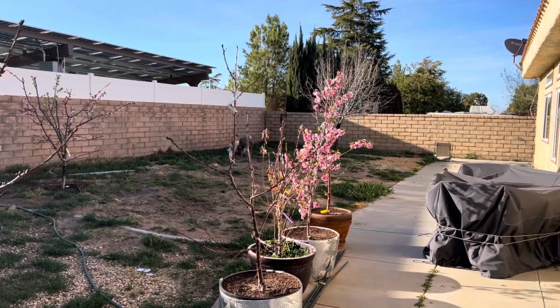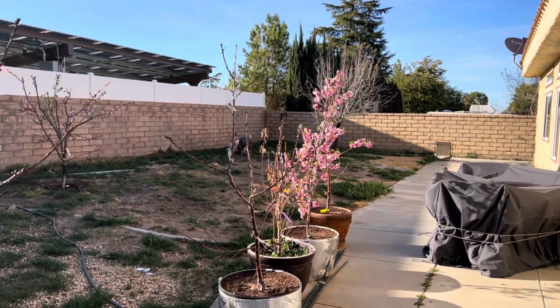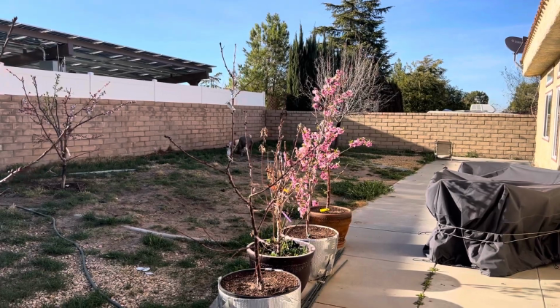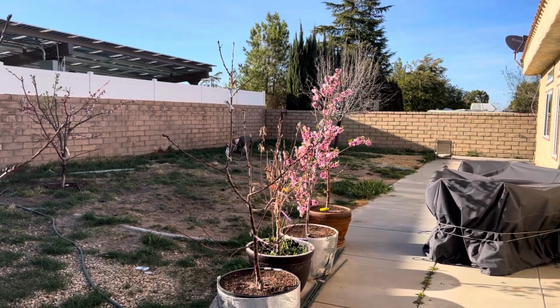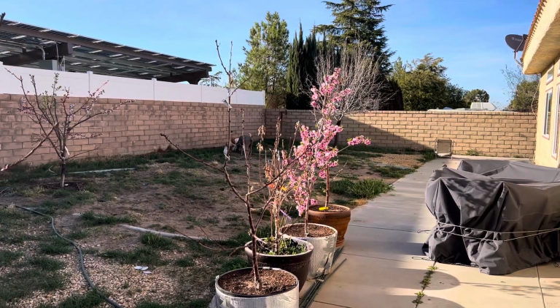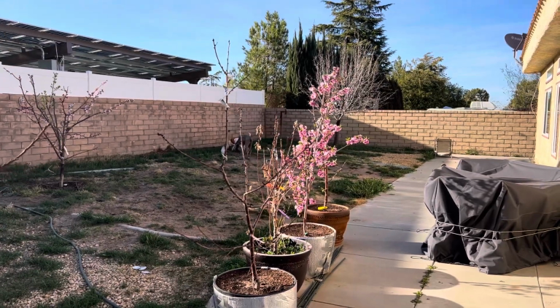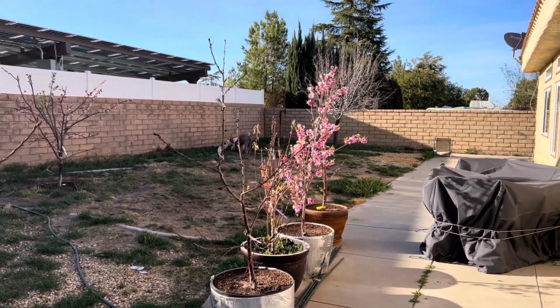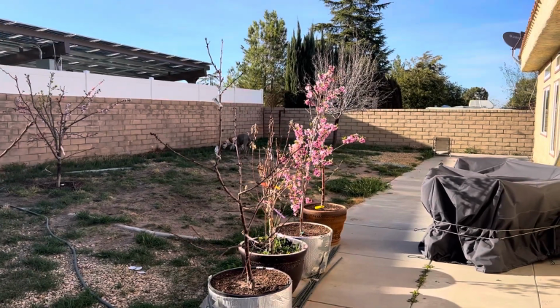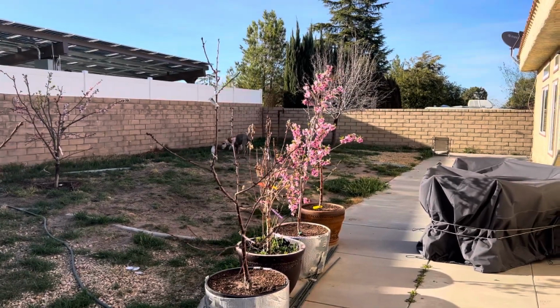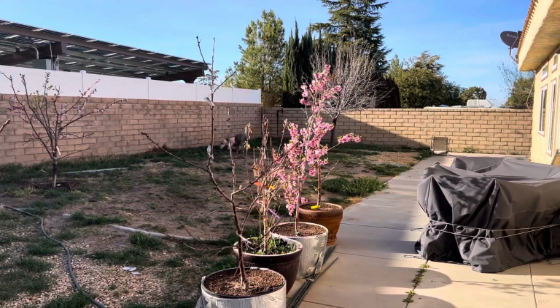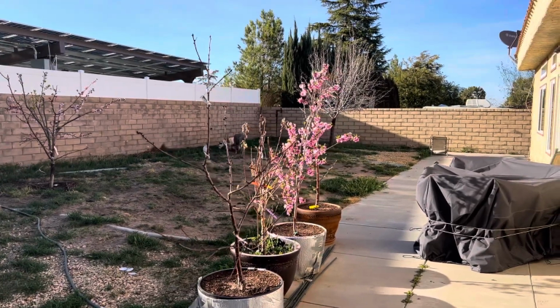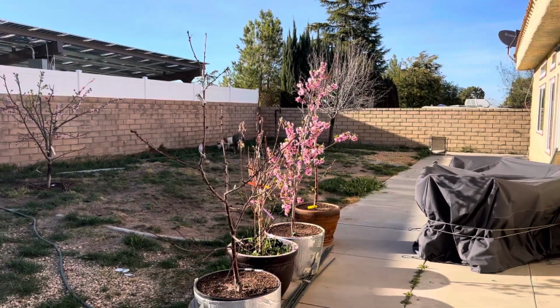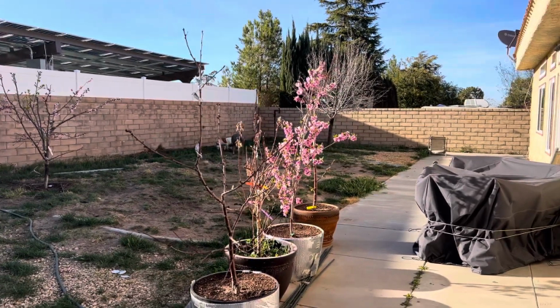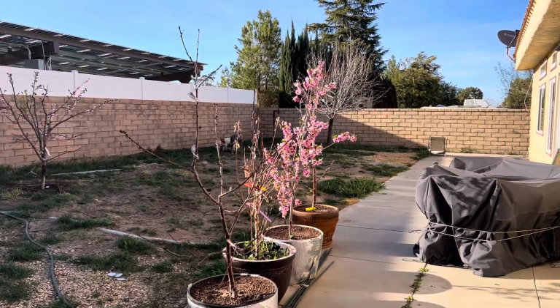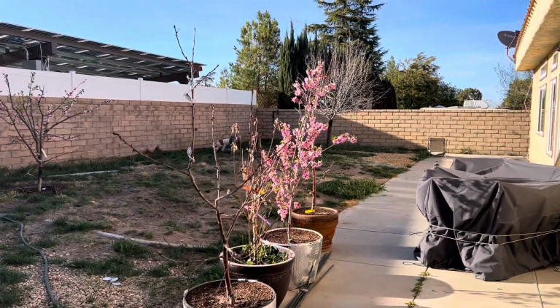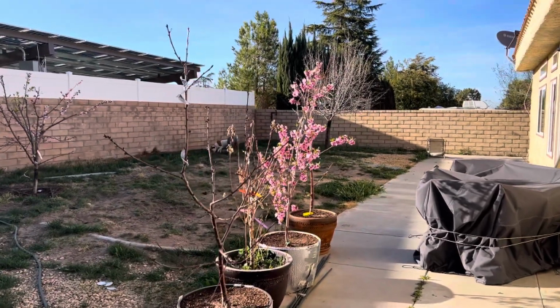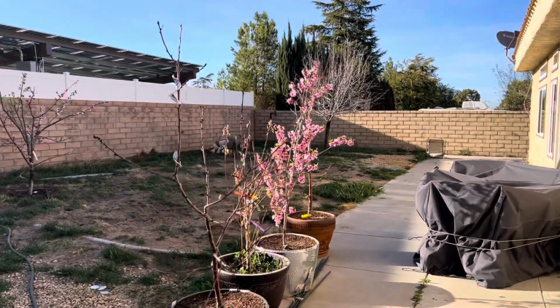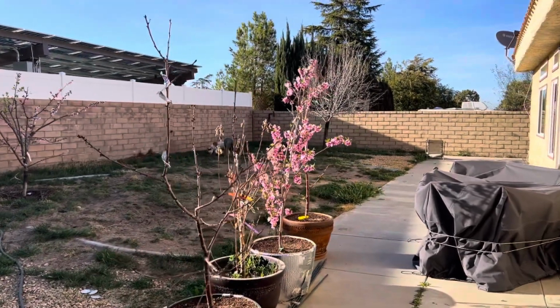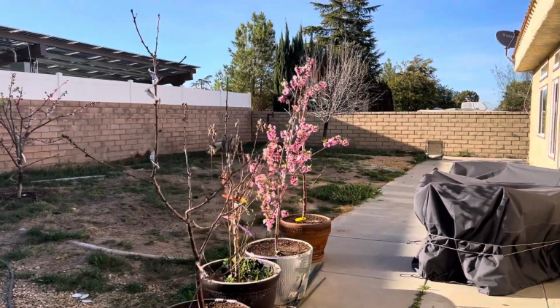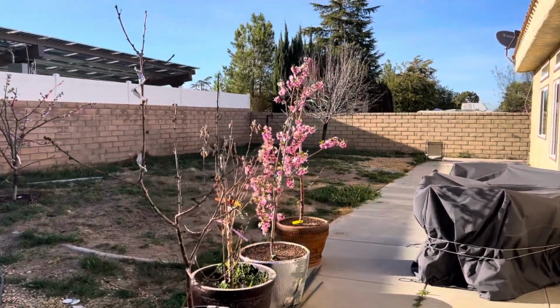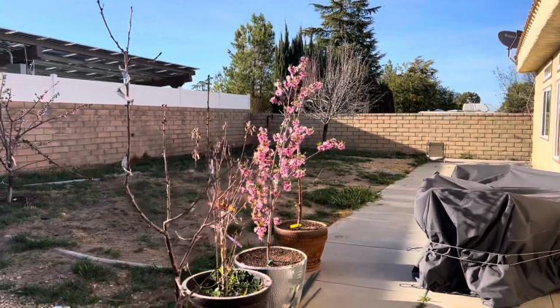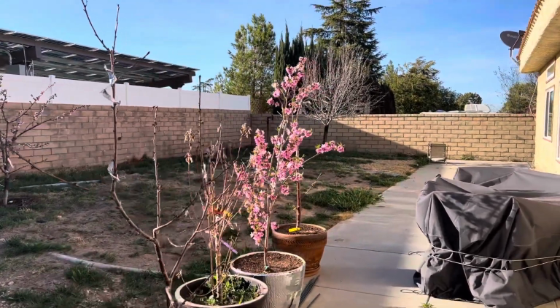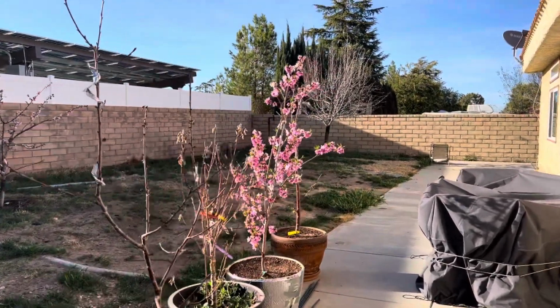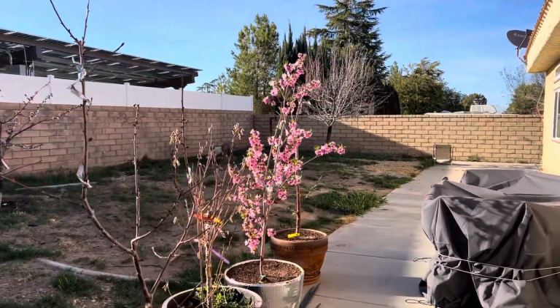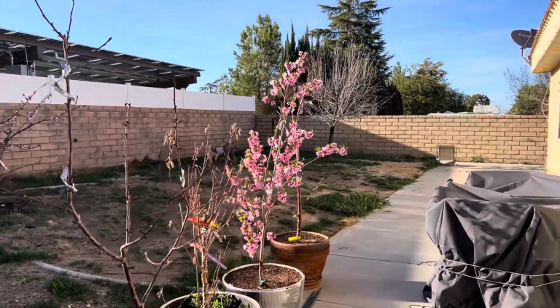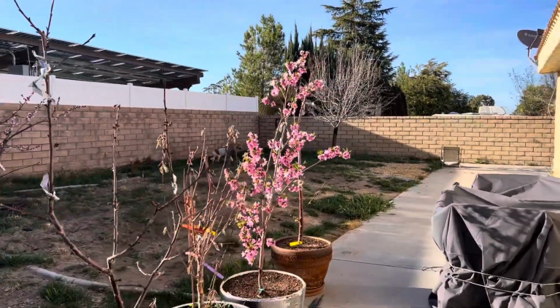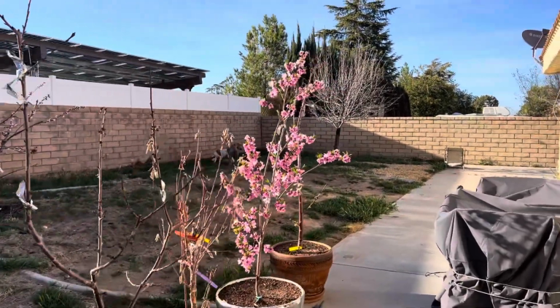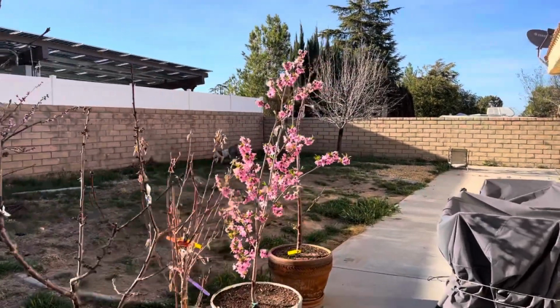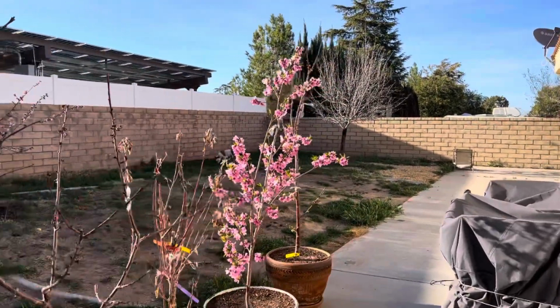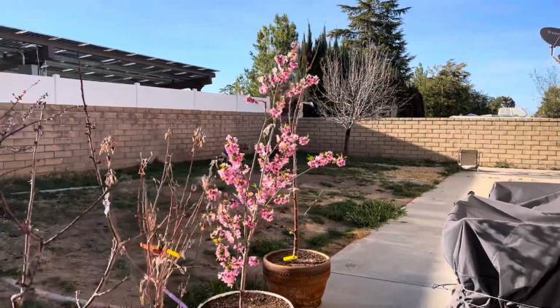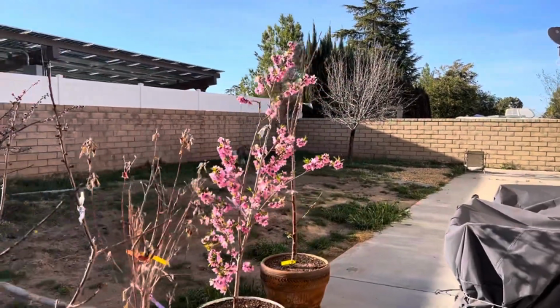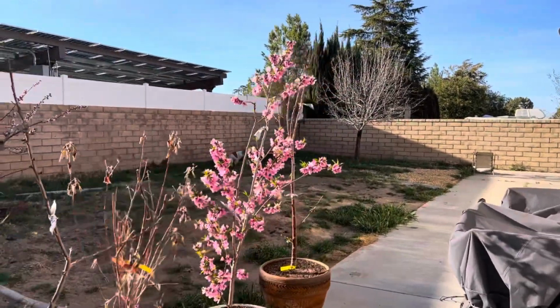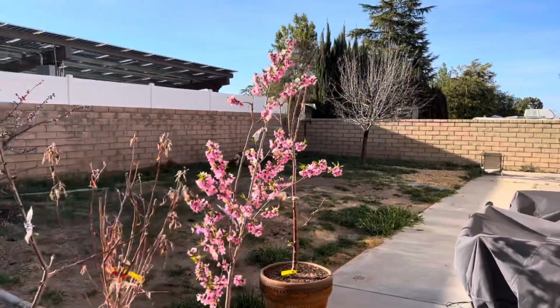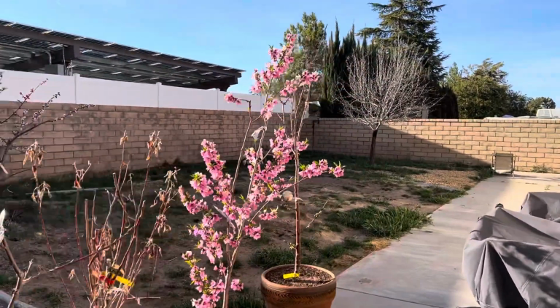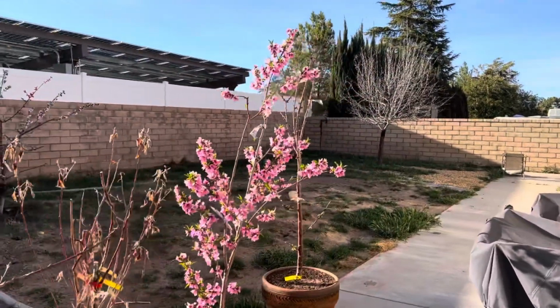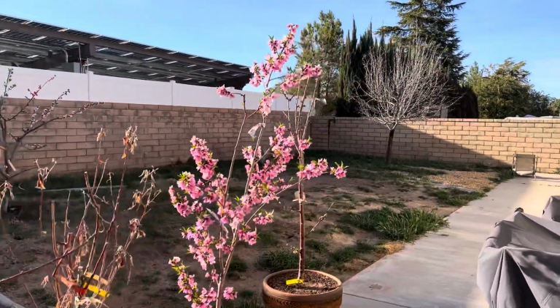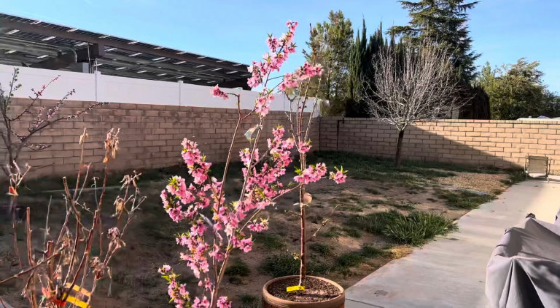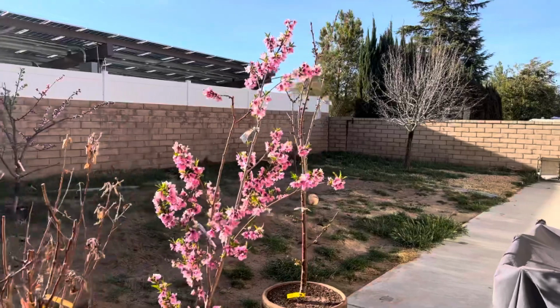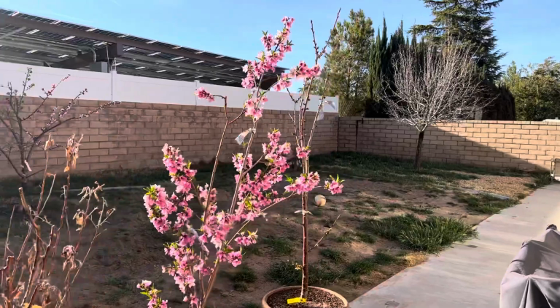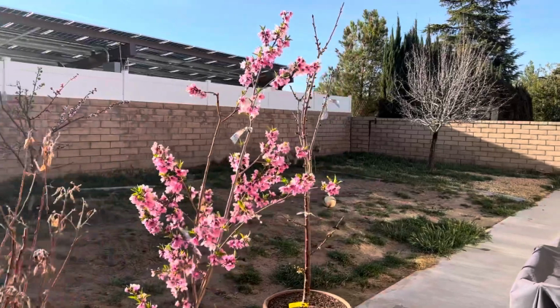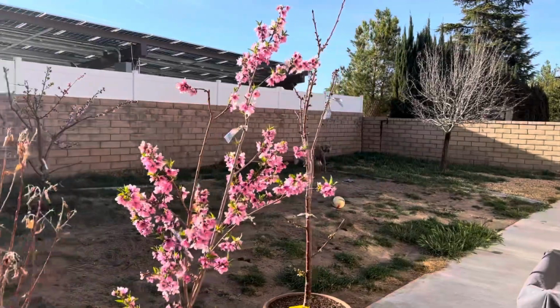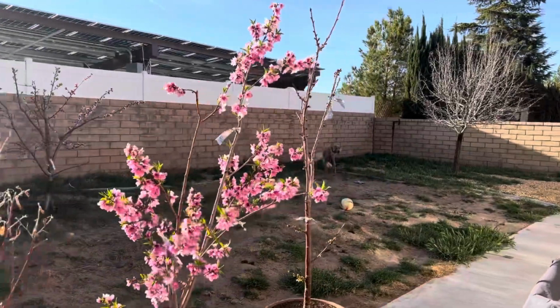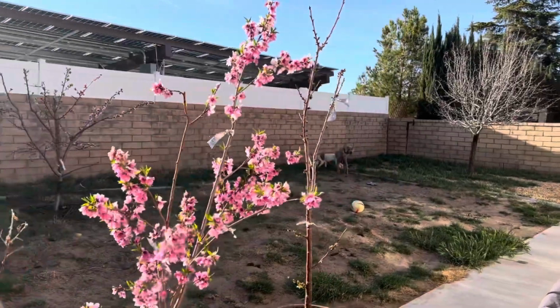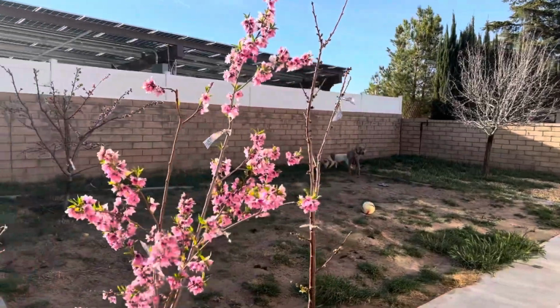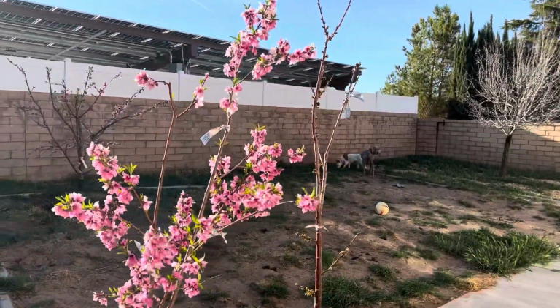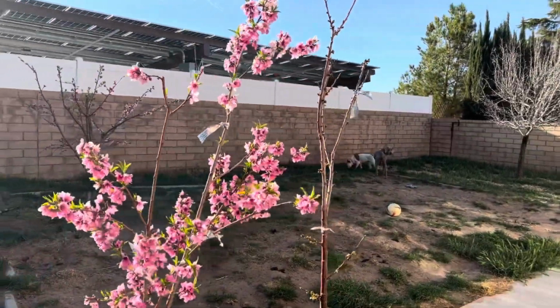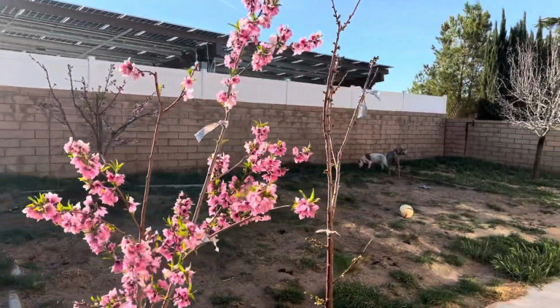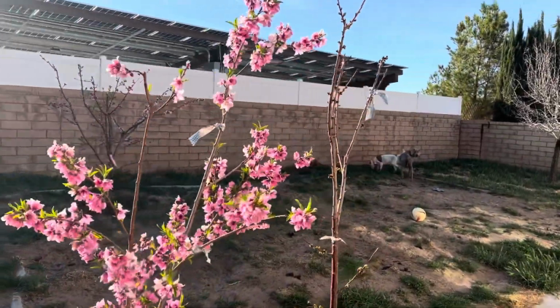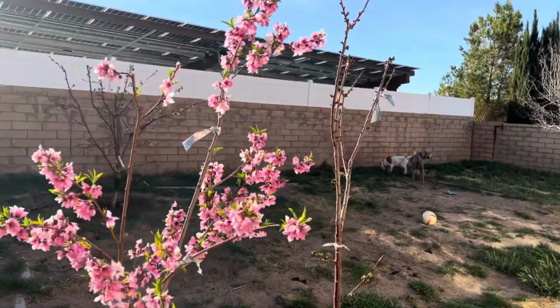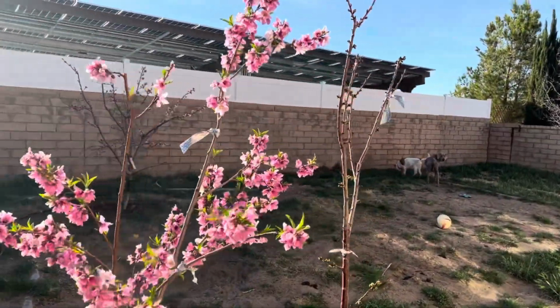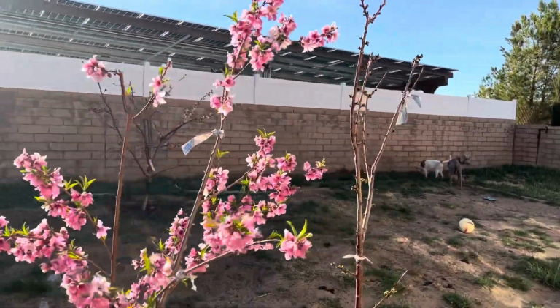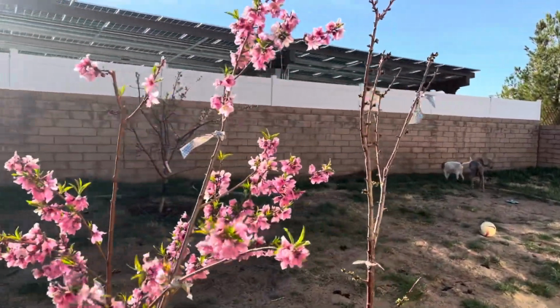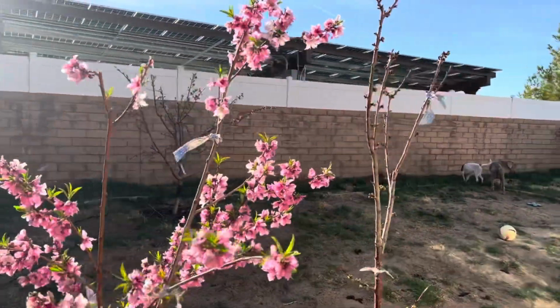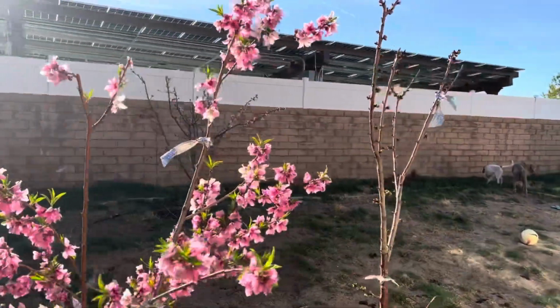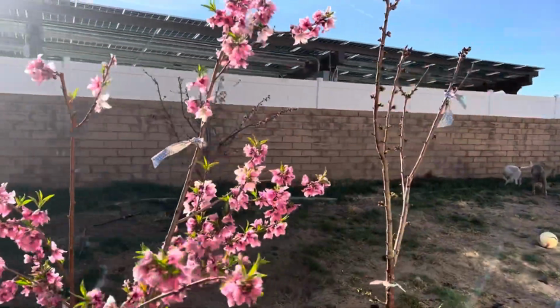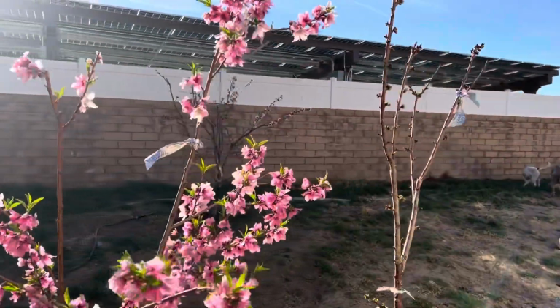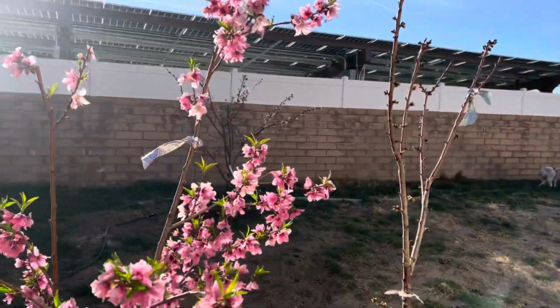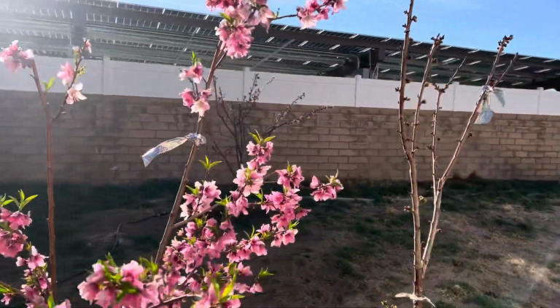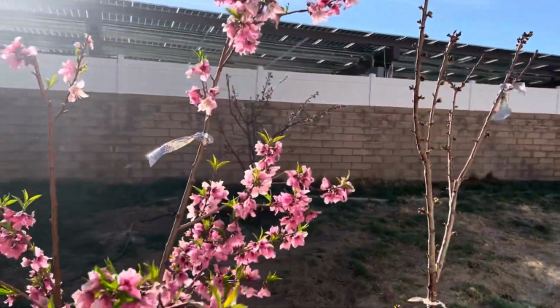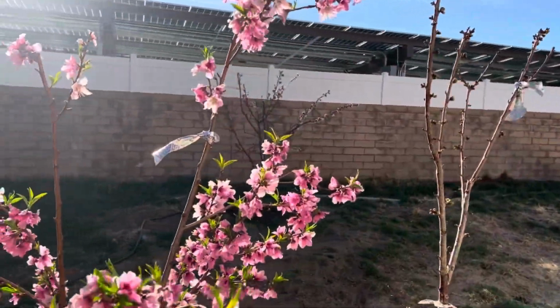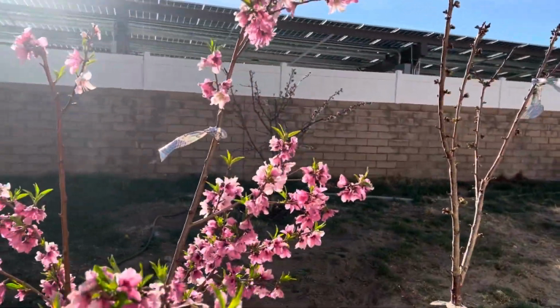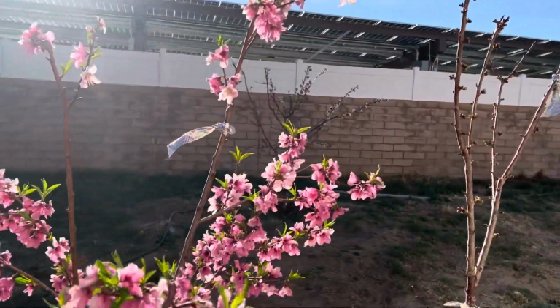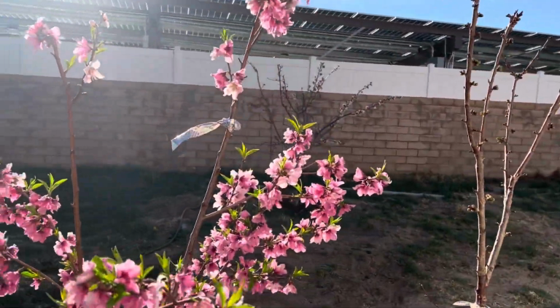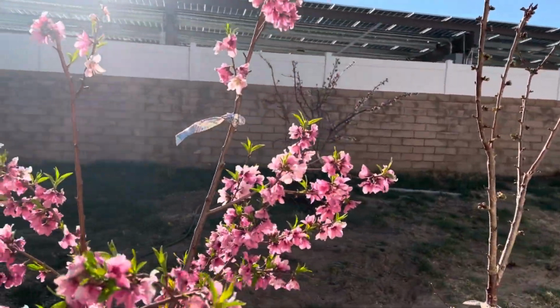This is the update for Monday, March 21st, Palmdale, California, high desert mini fruit orchard.